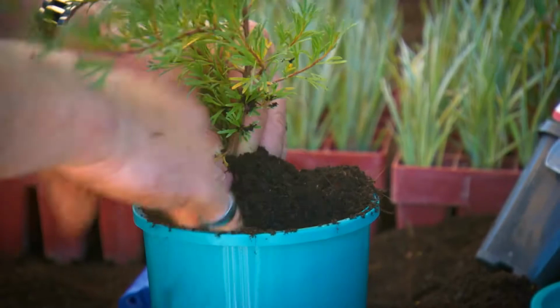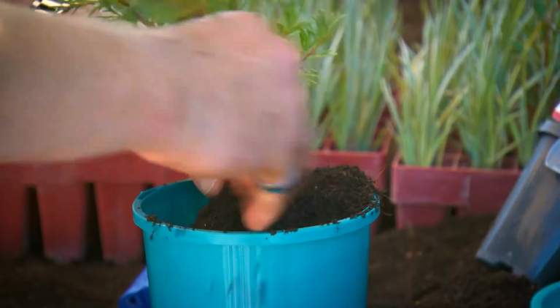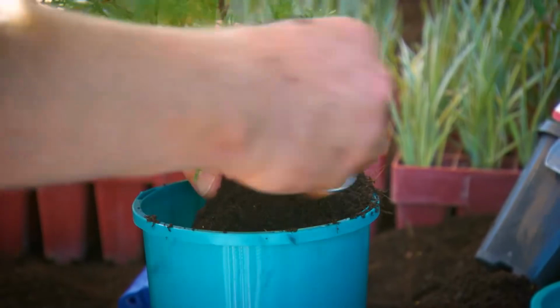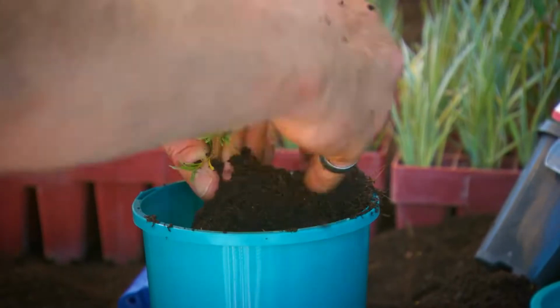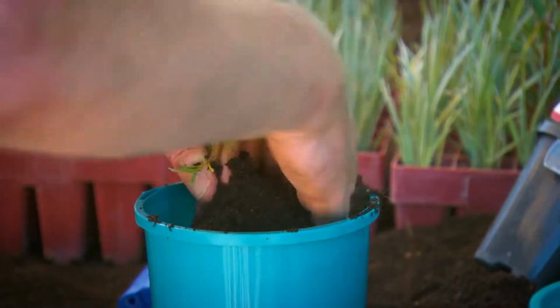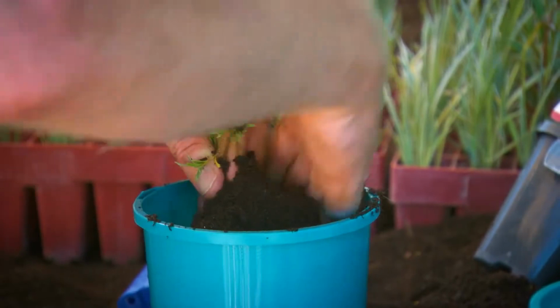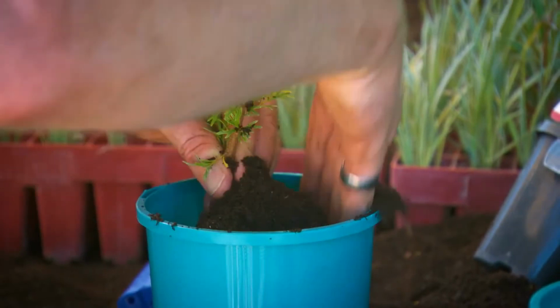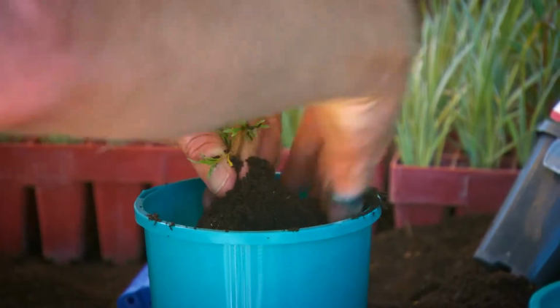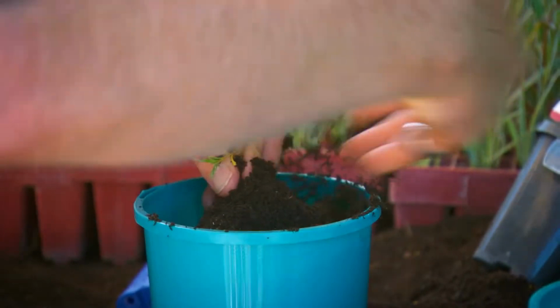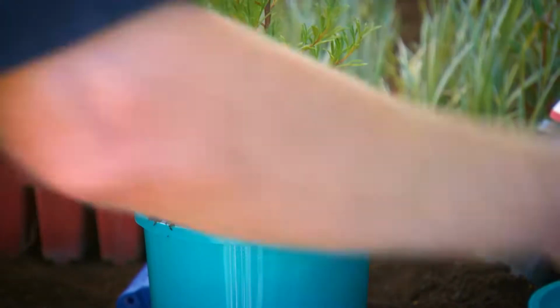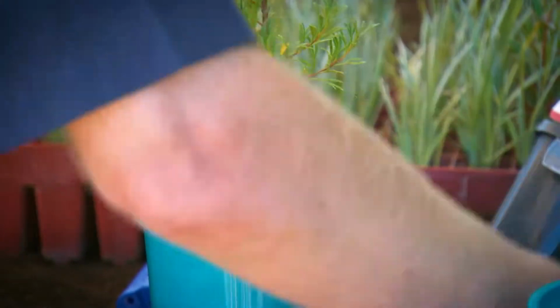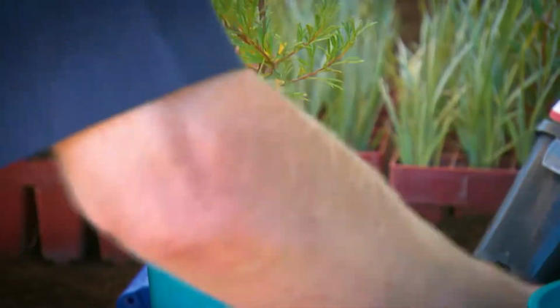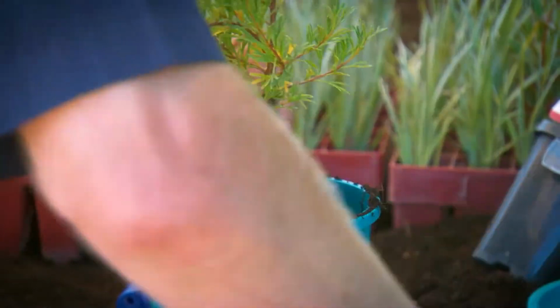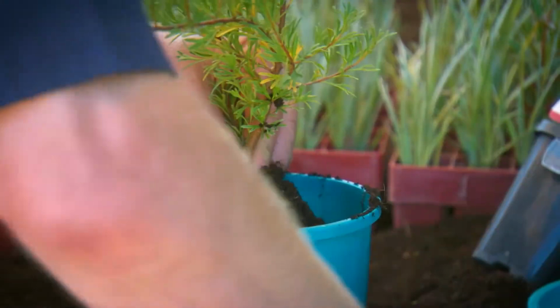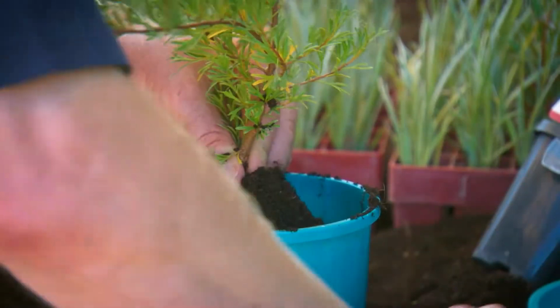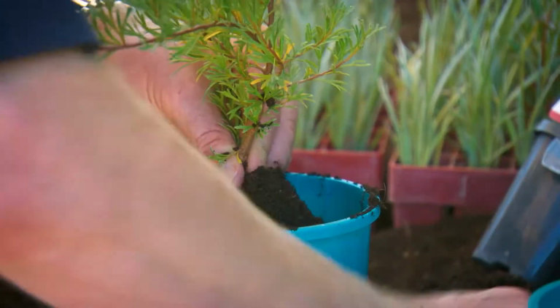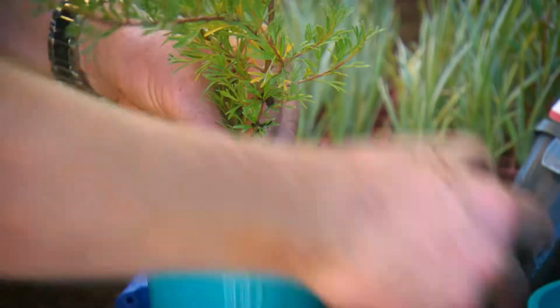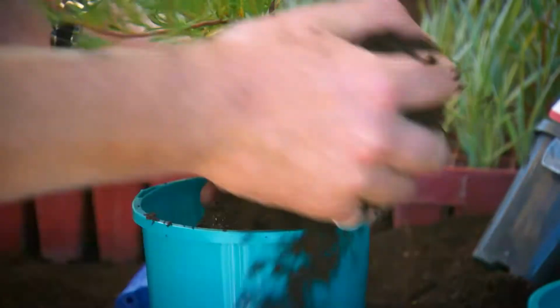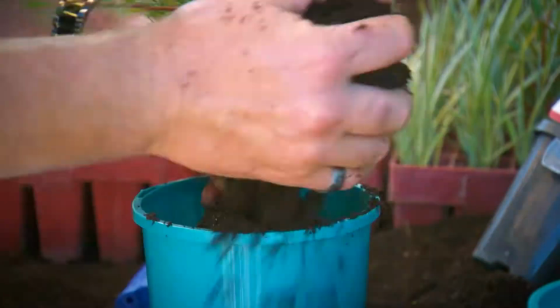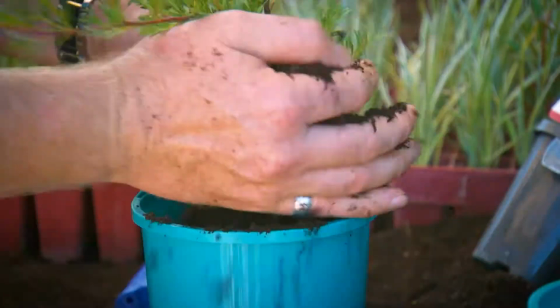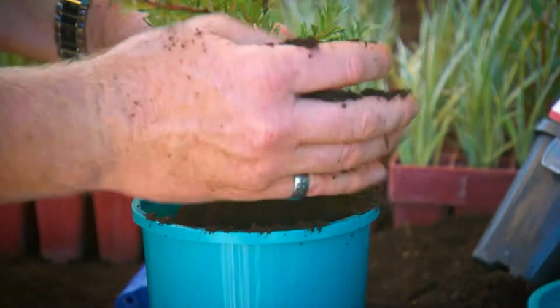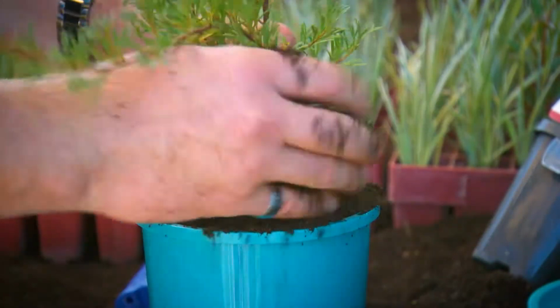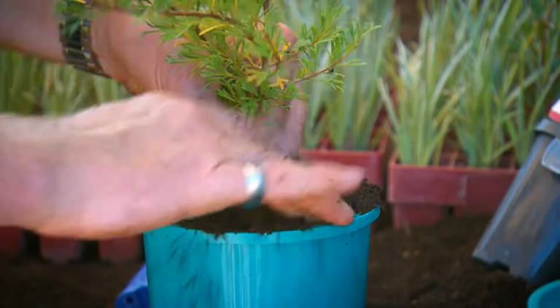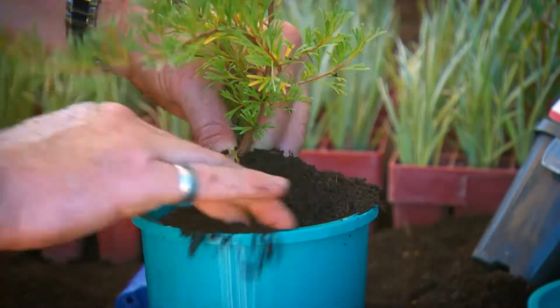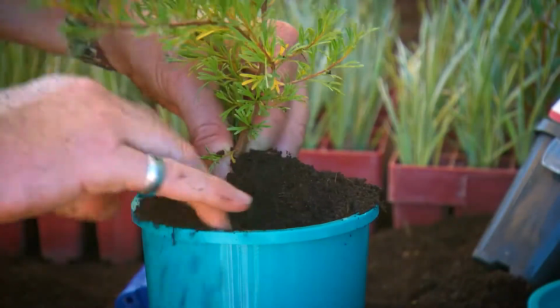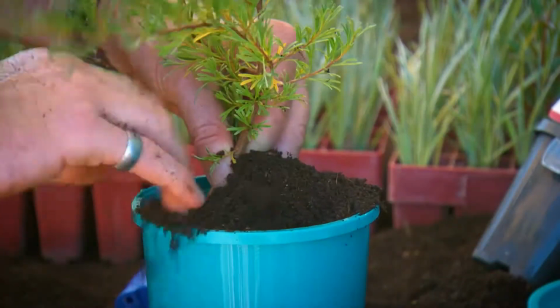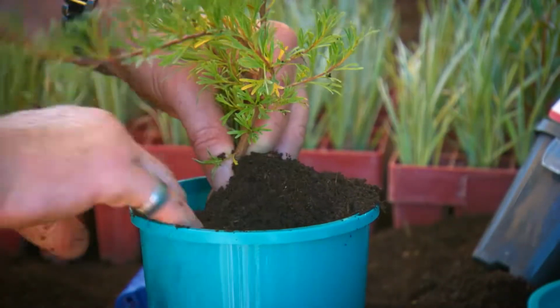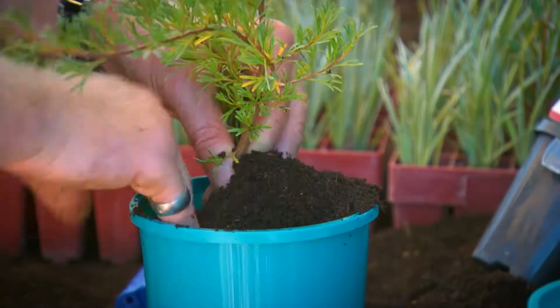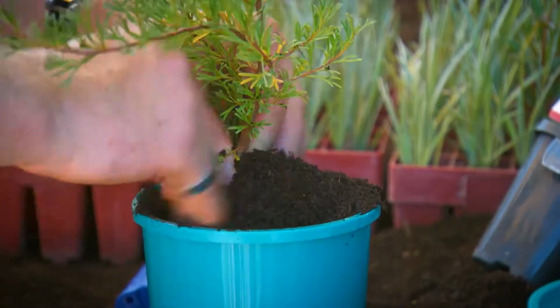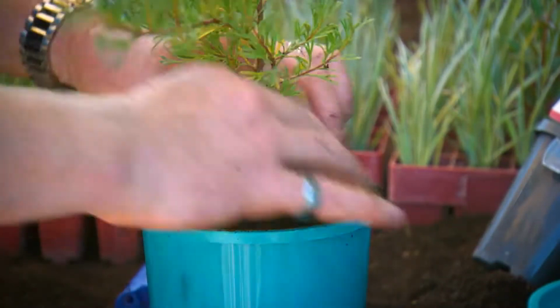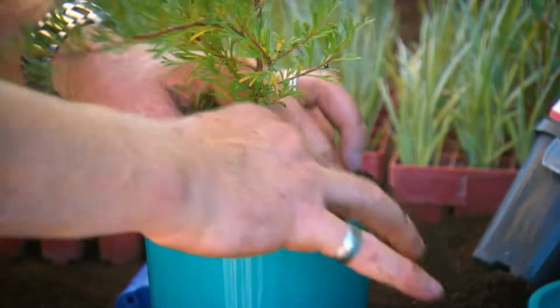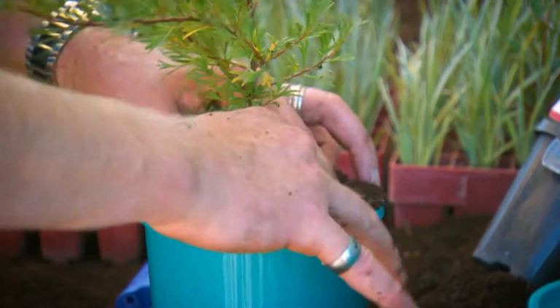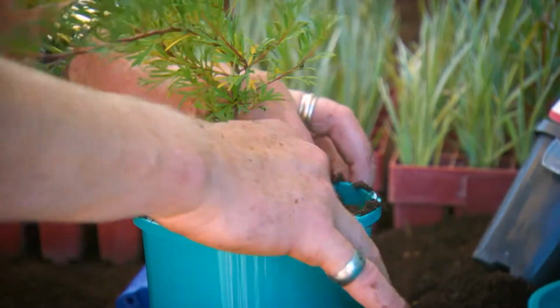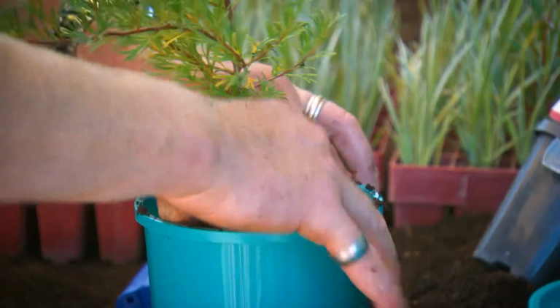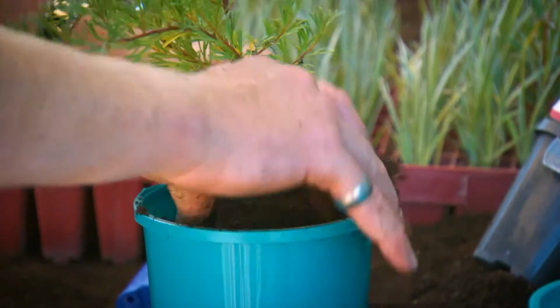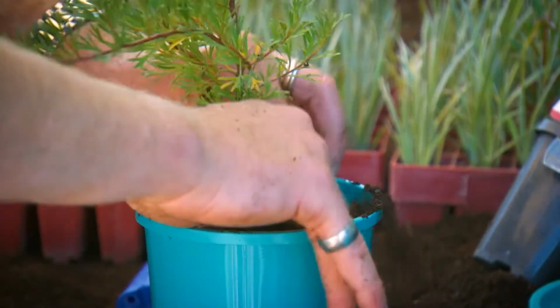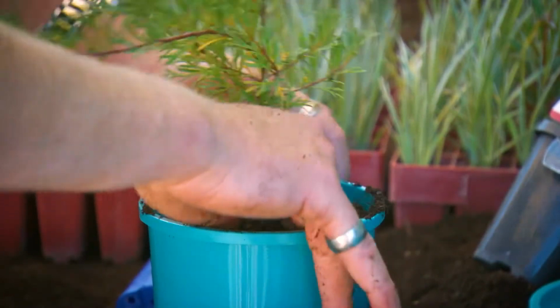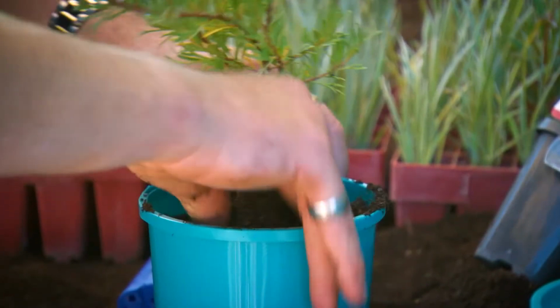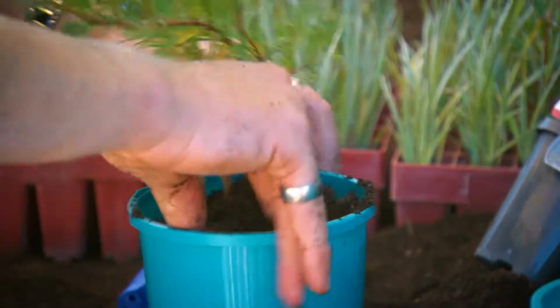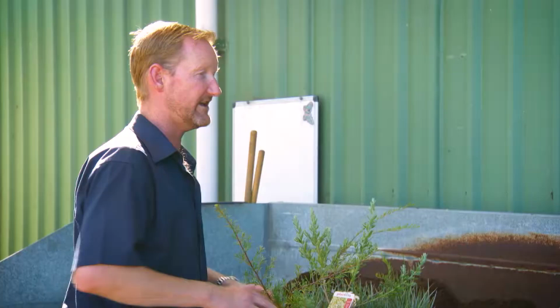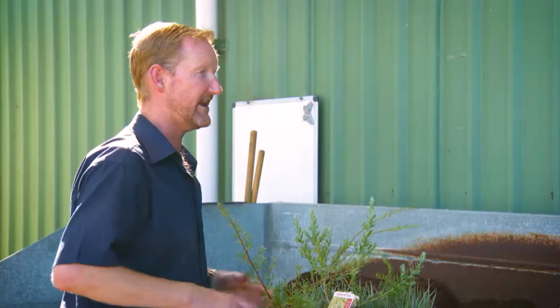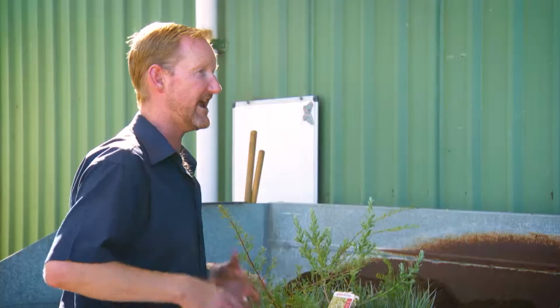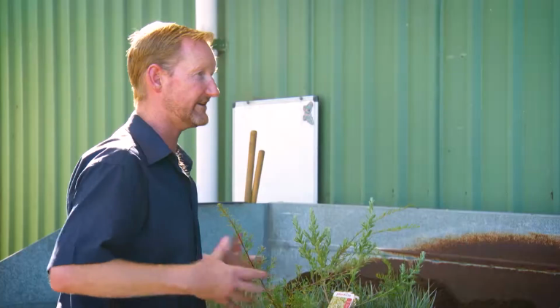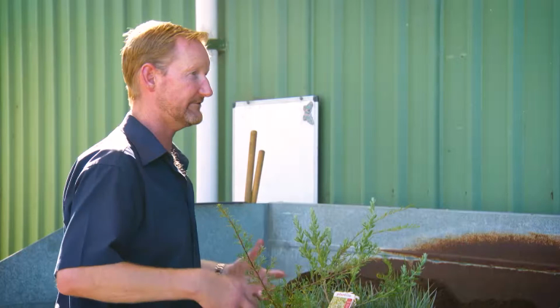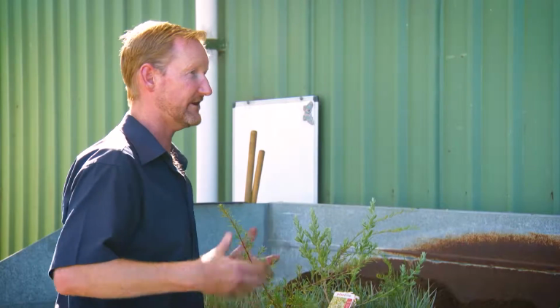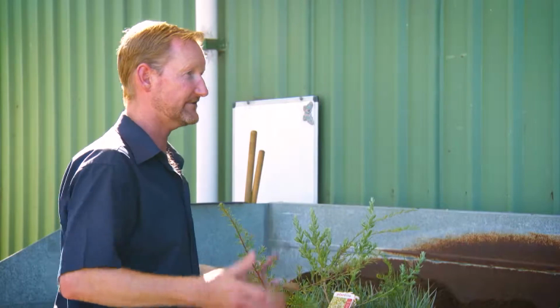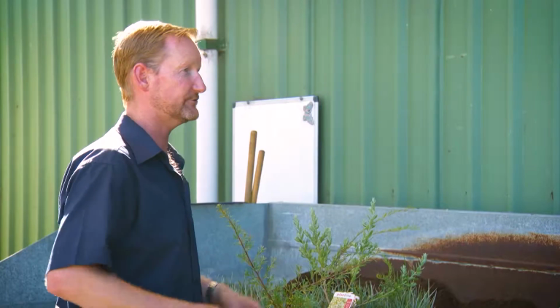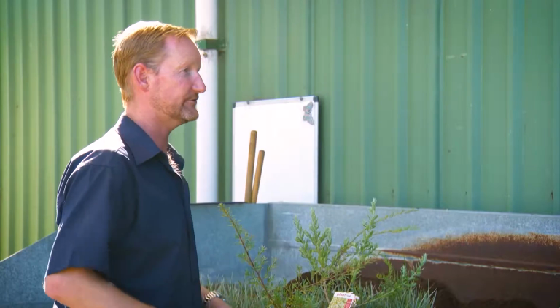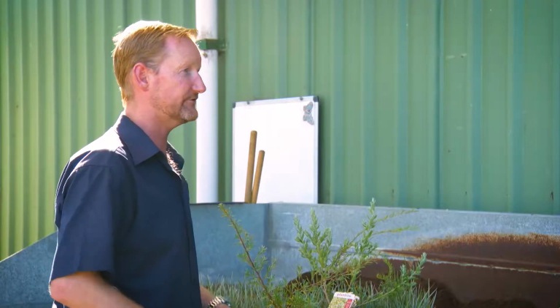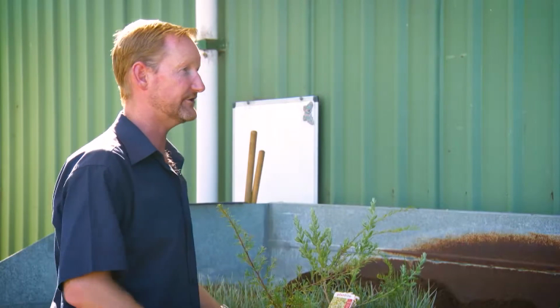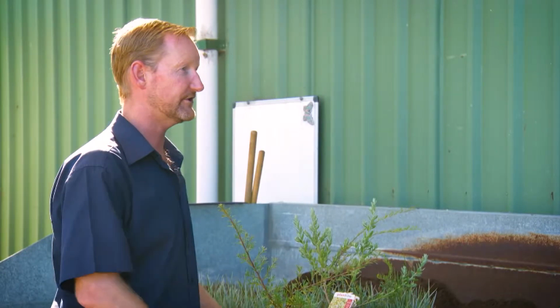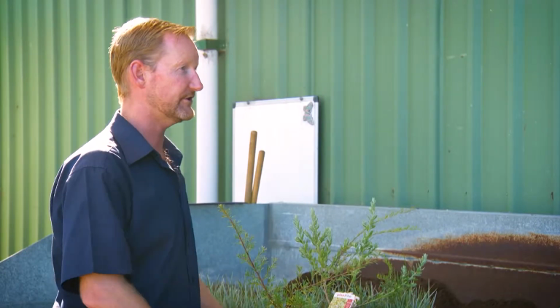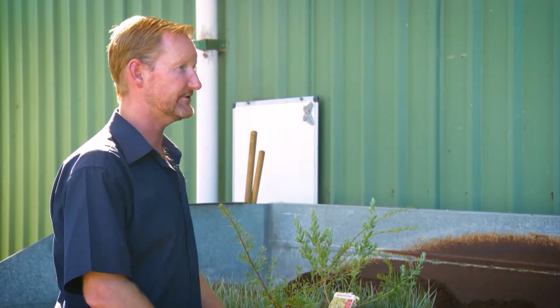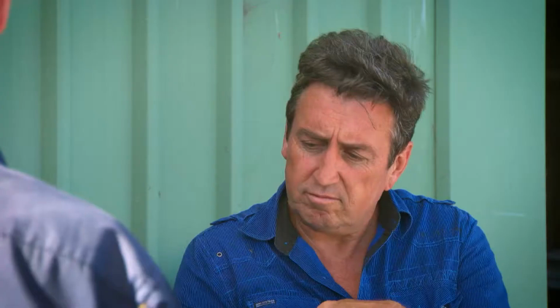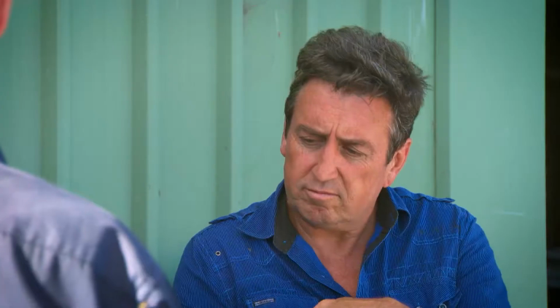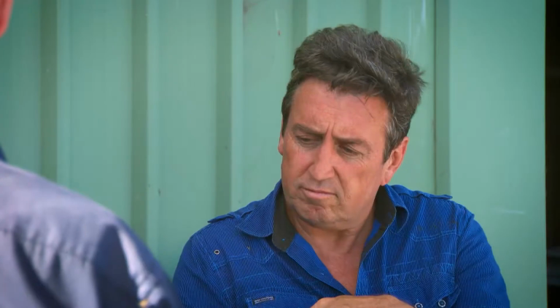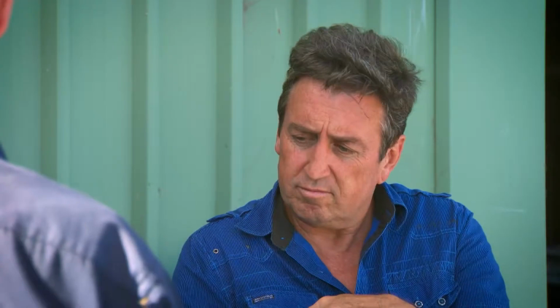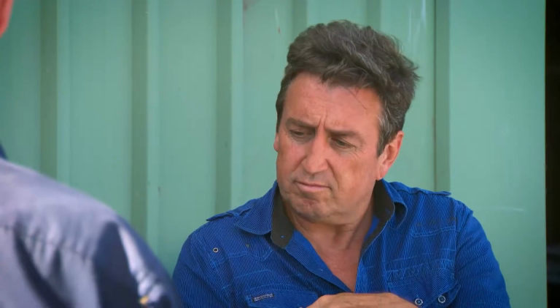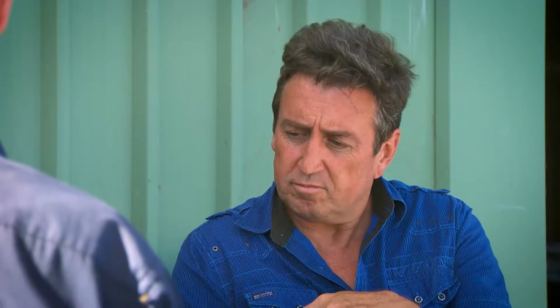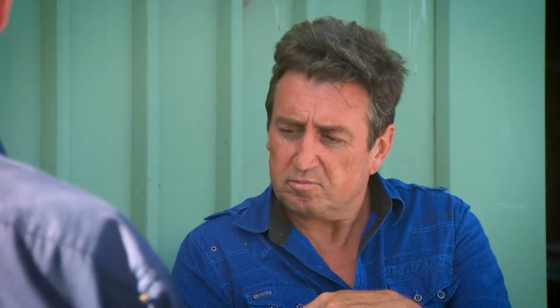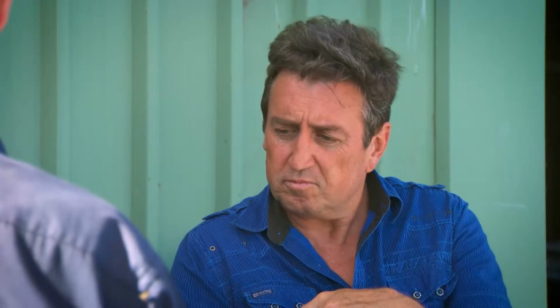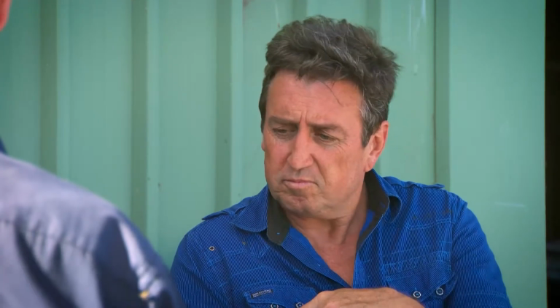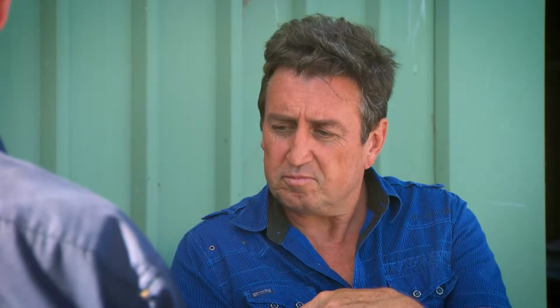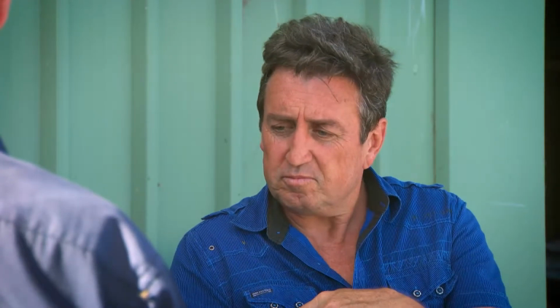Just remember to always give it a good watering in after you've planted the plant, and that activates all the fertiliser and everything within the tablet.